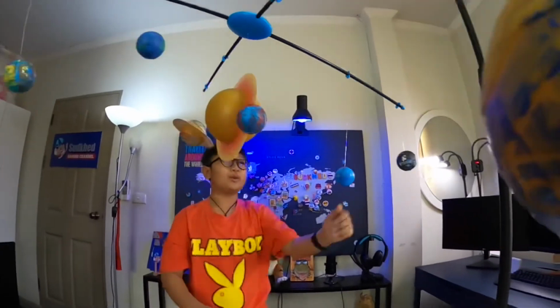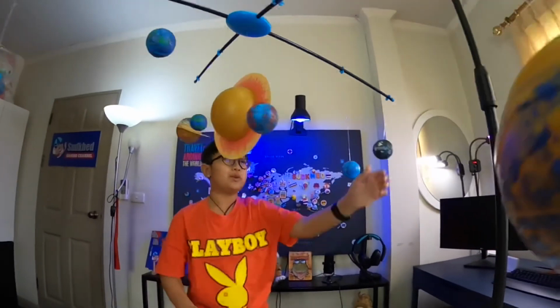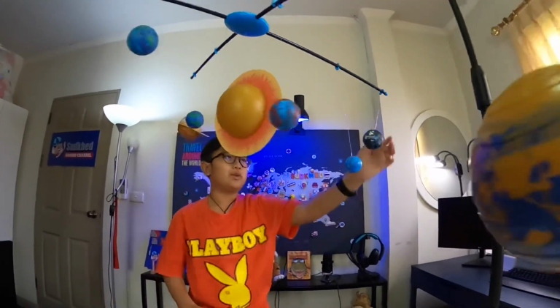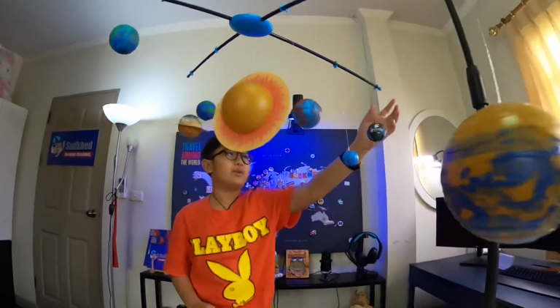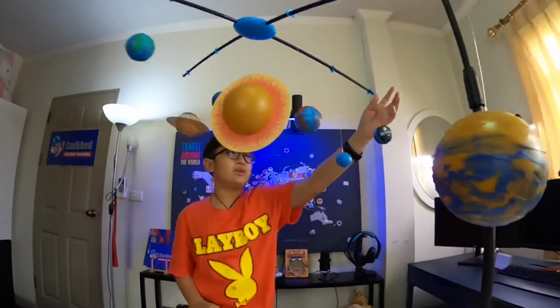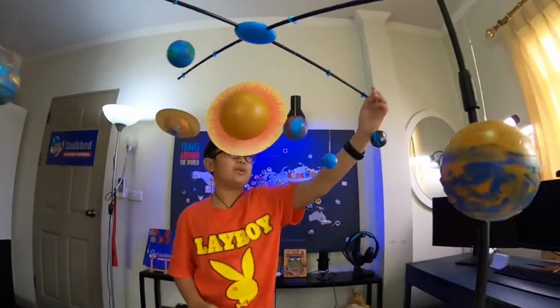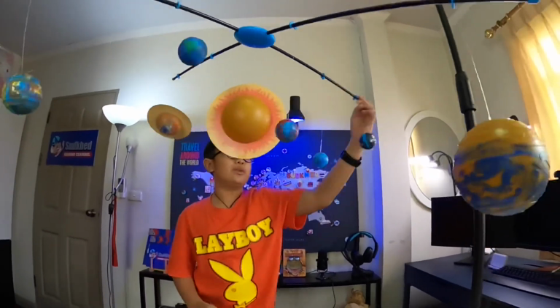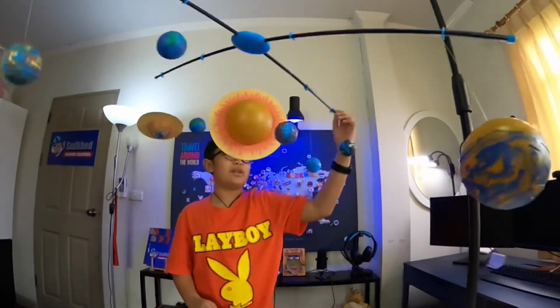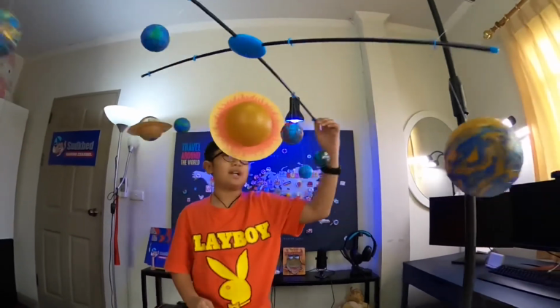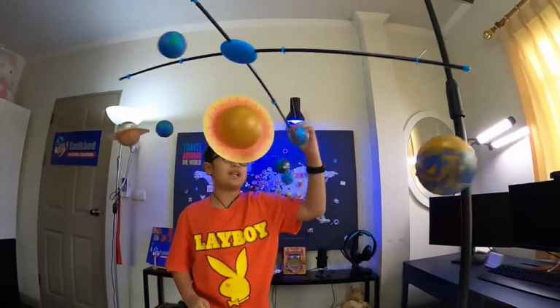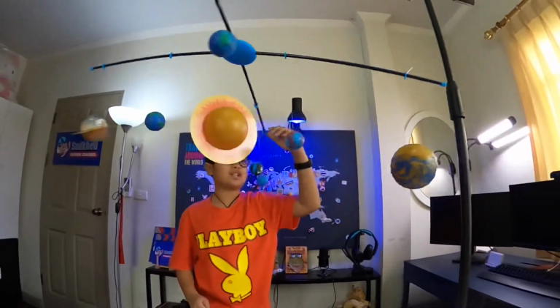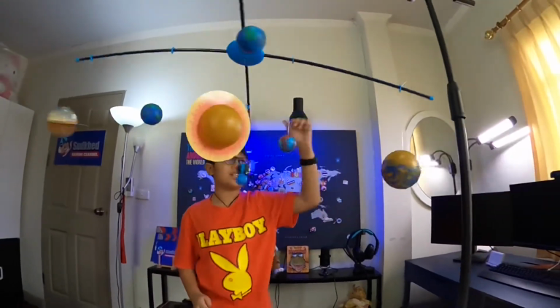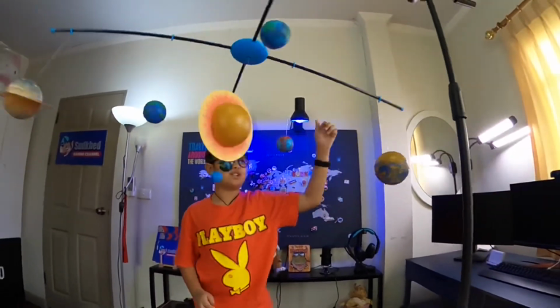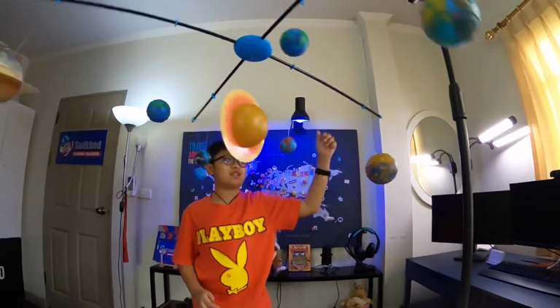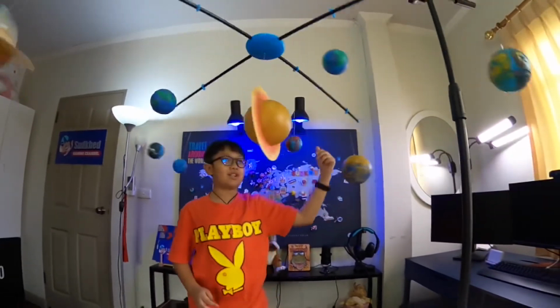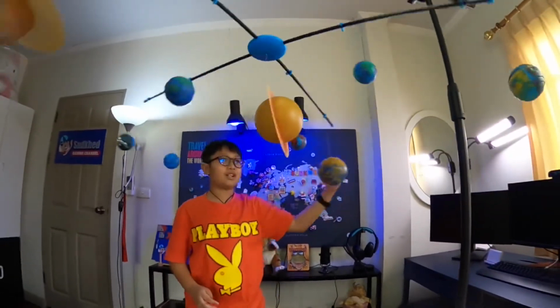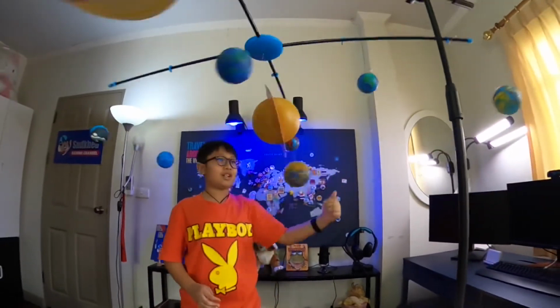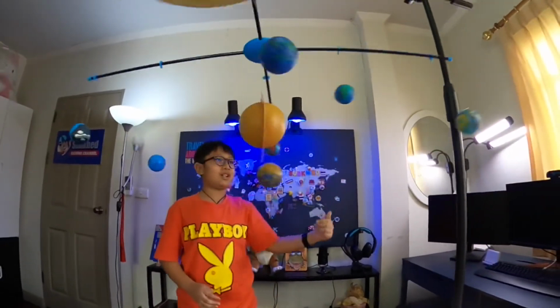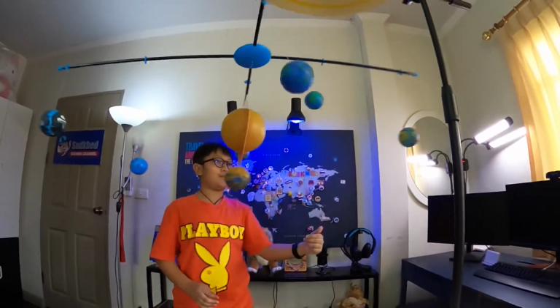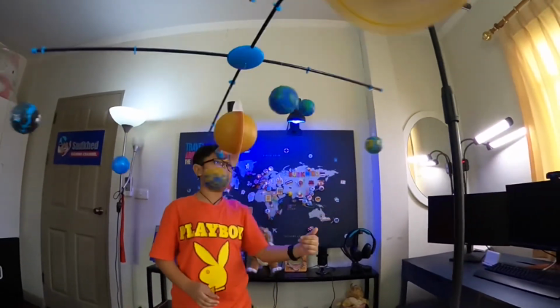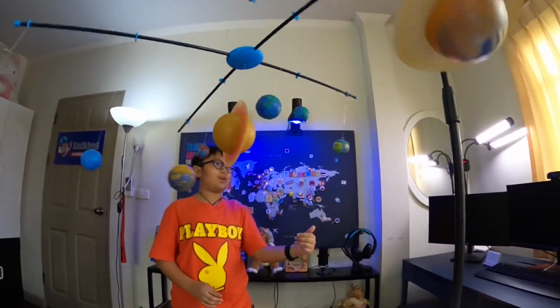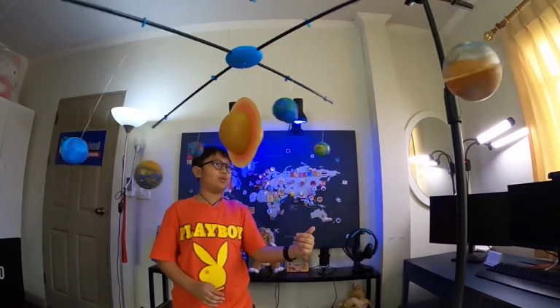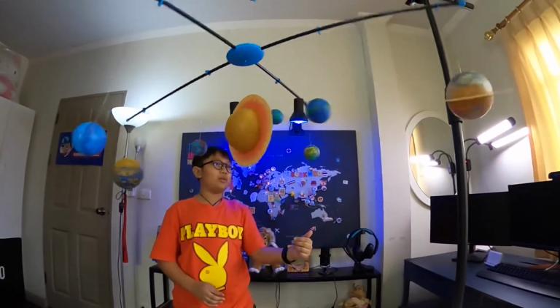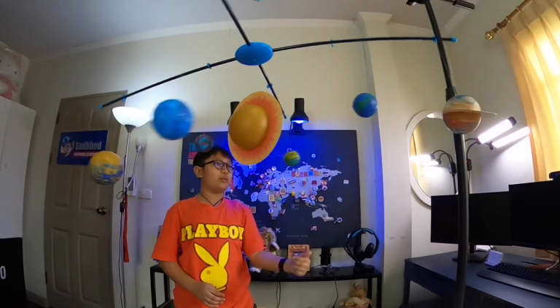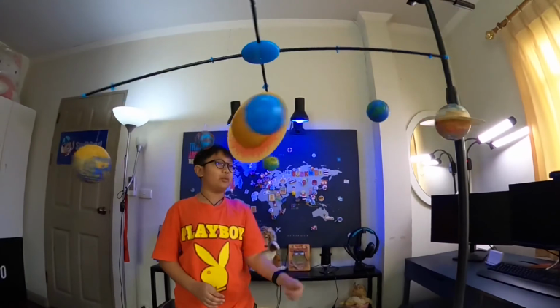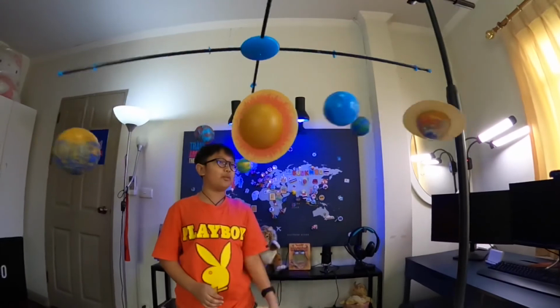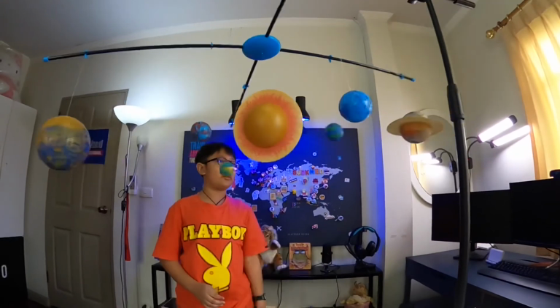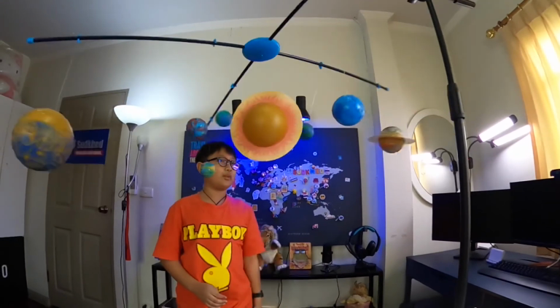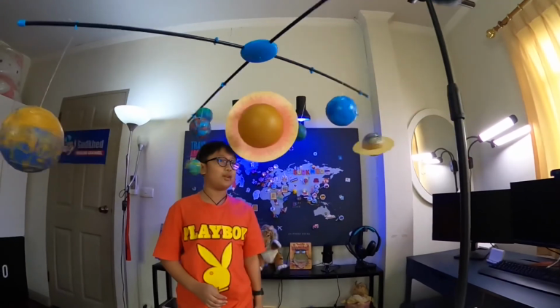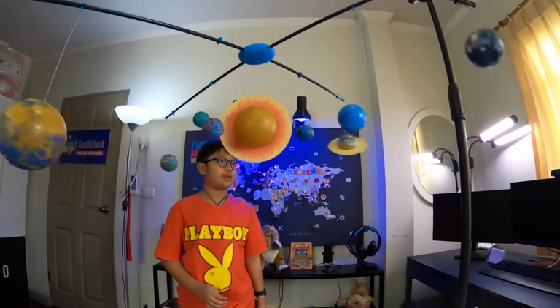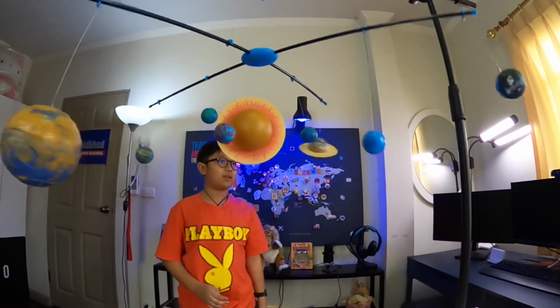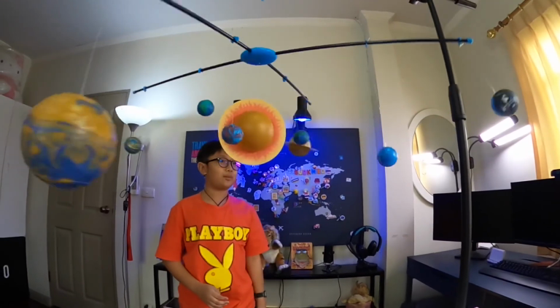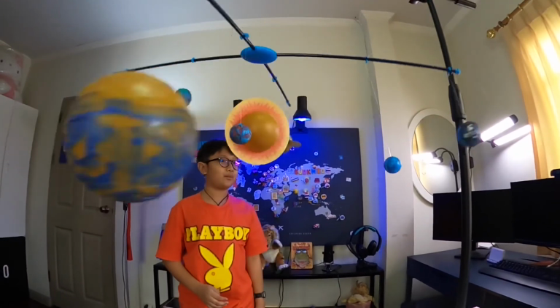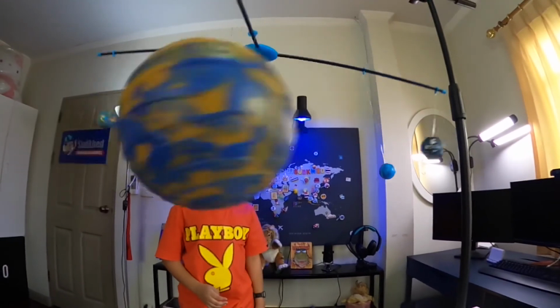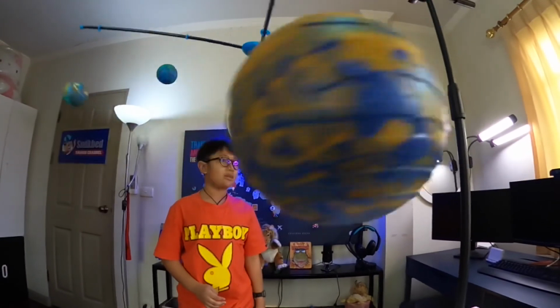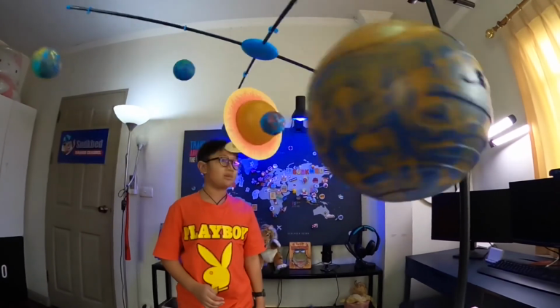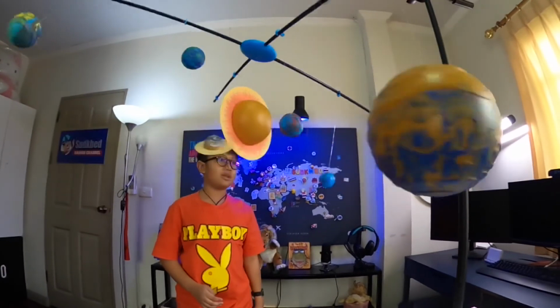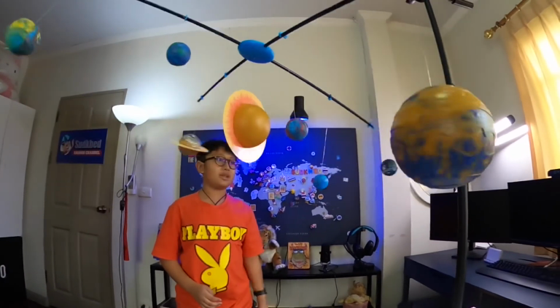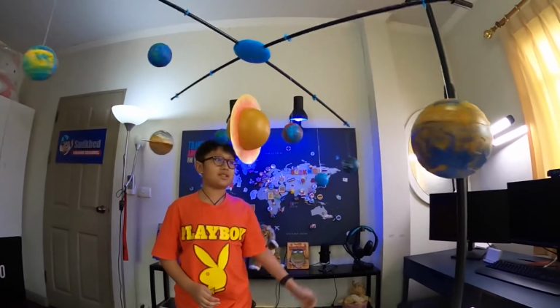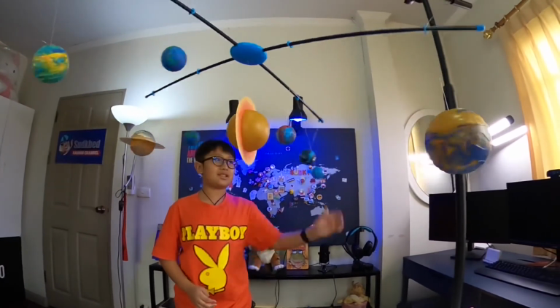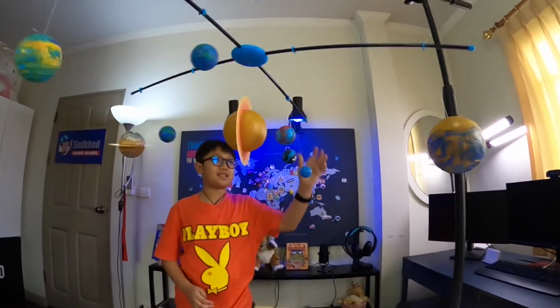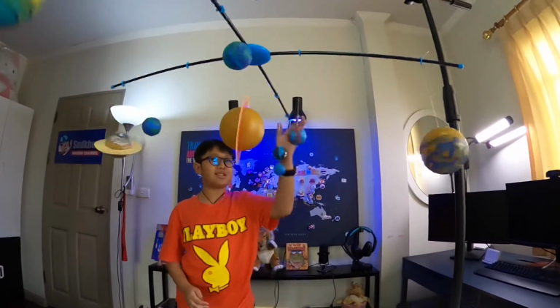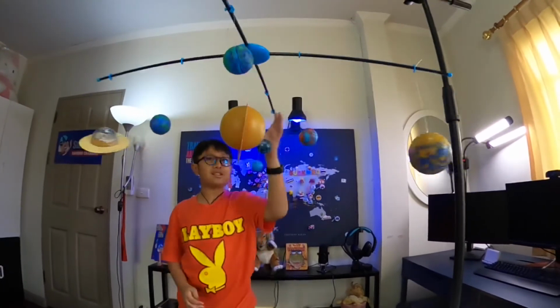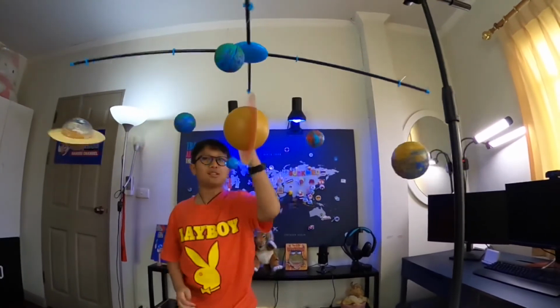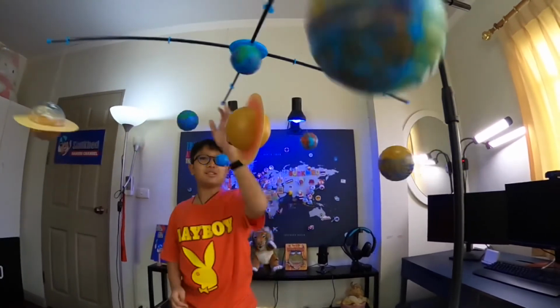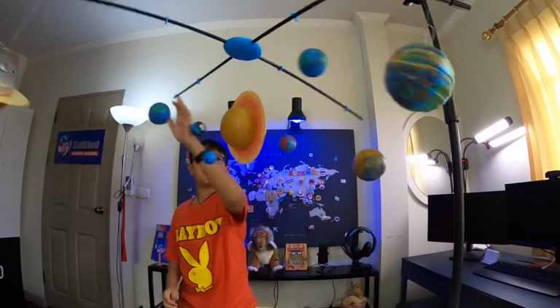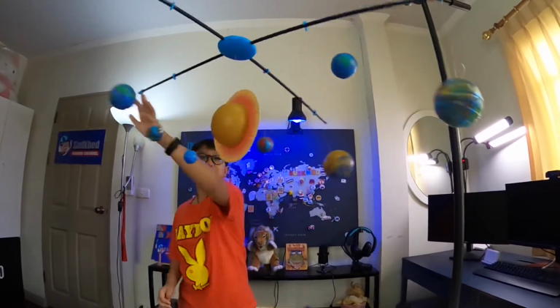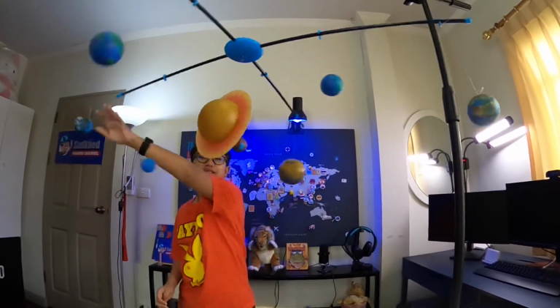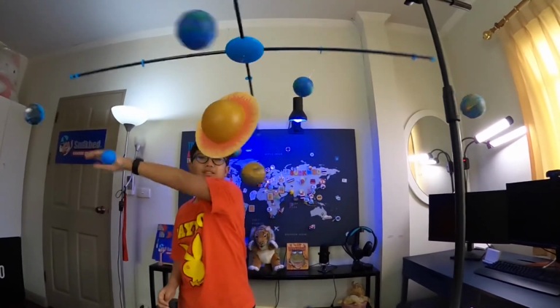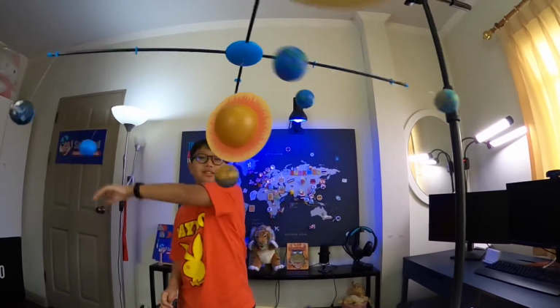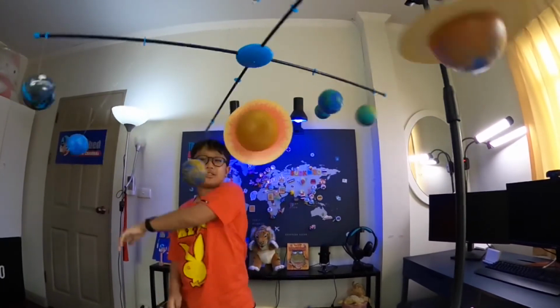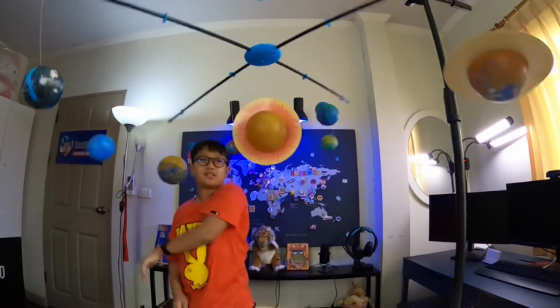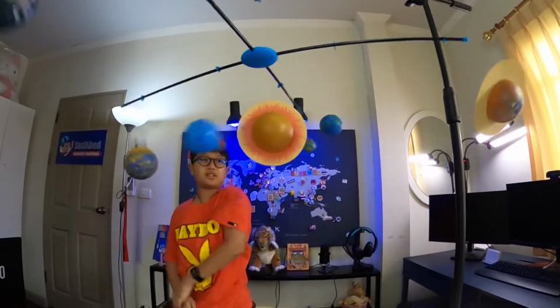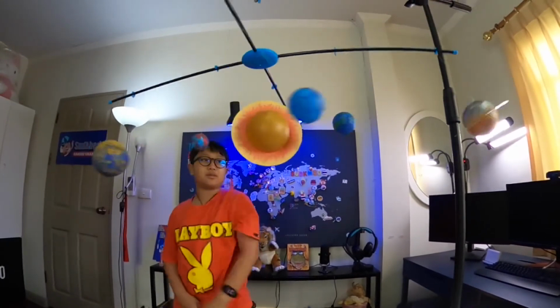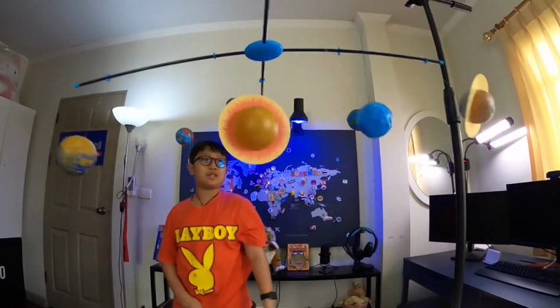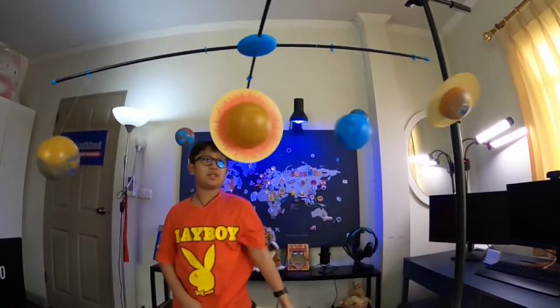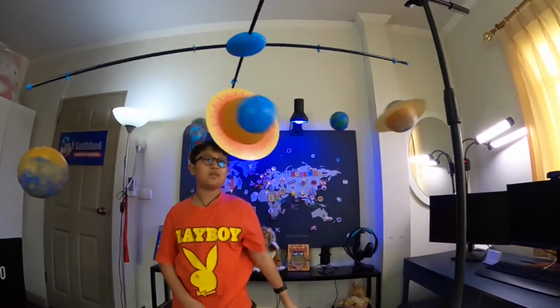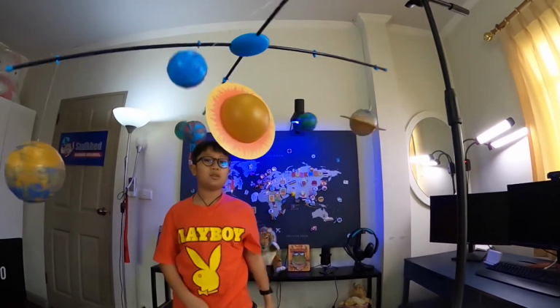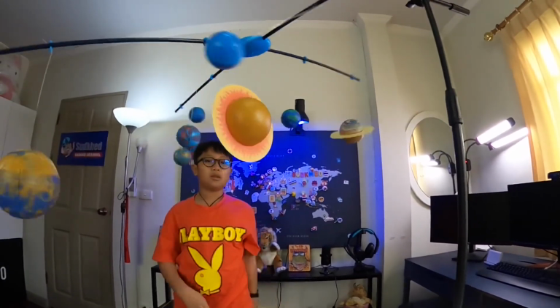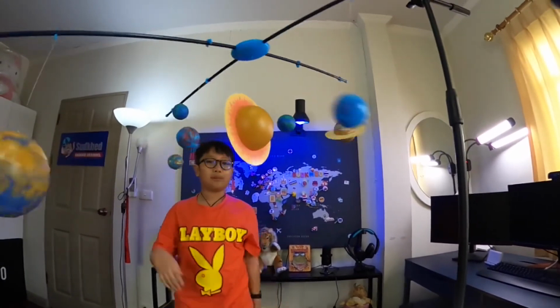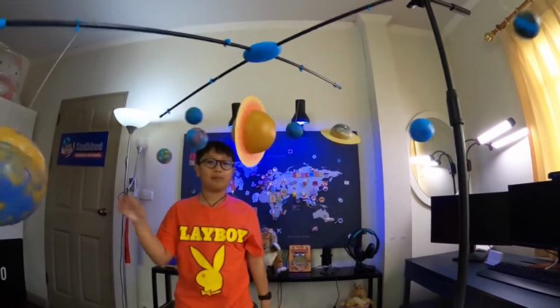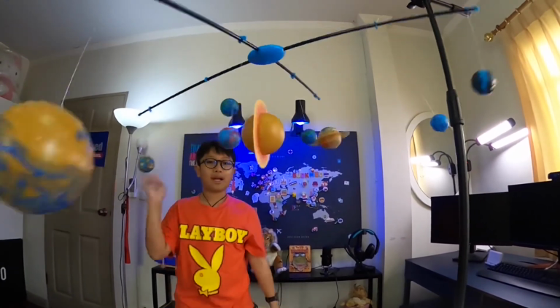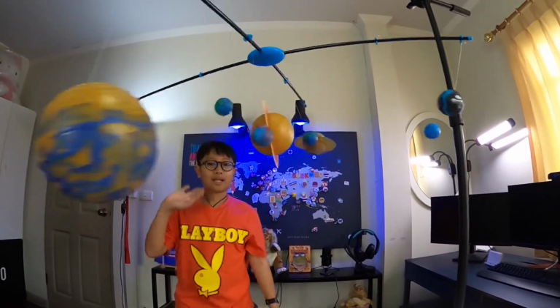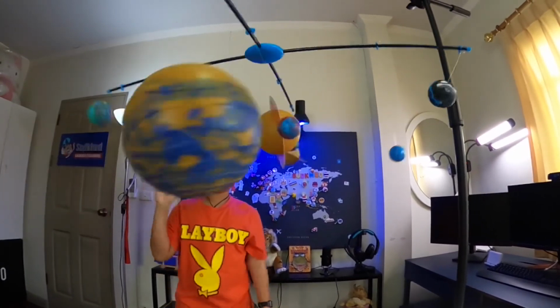Oh no, the gas giants are getting hit — okay, well, isn't this just amazing? Well, bye guys!